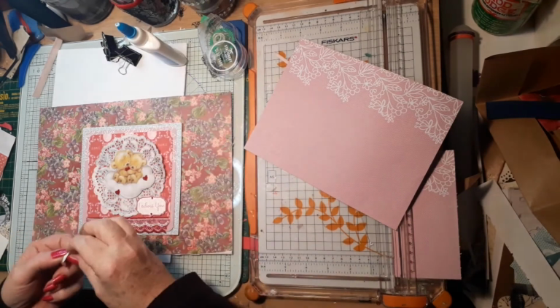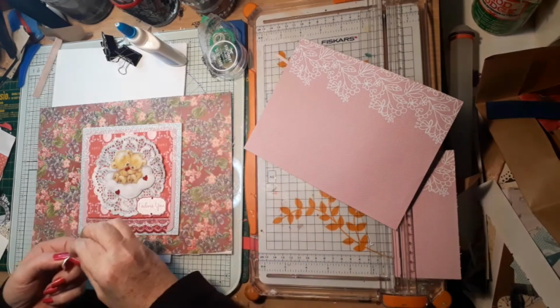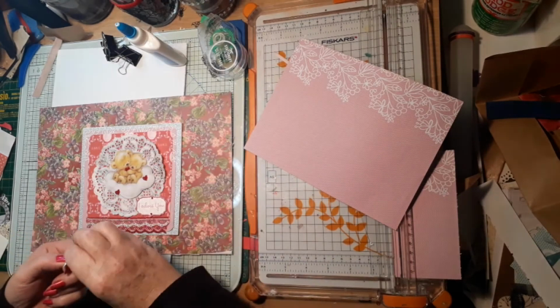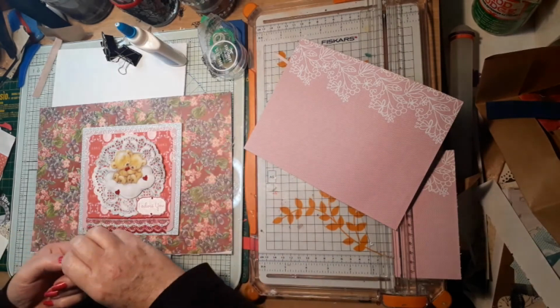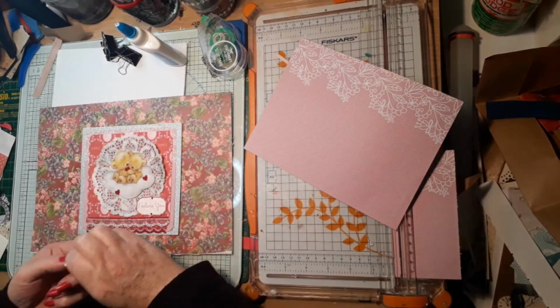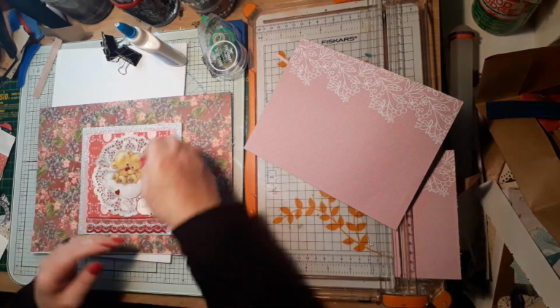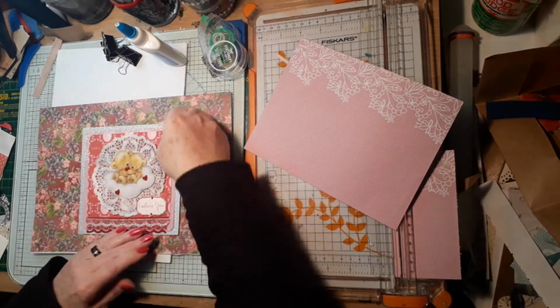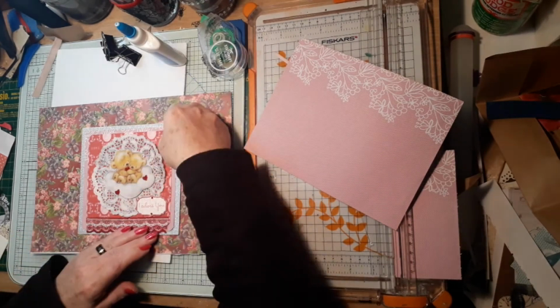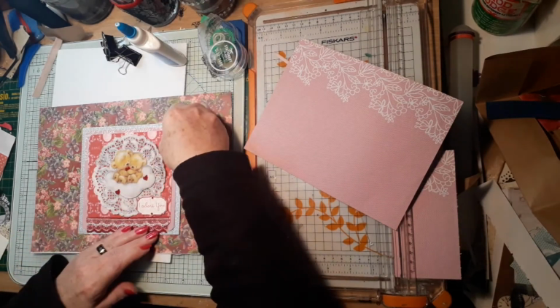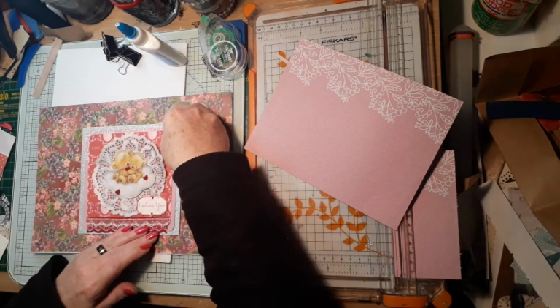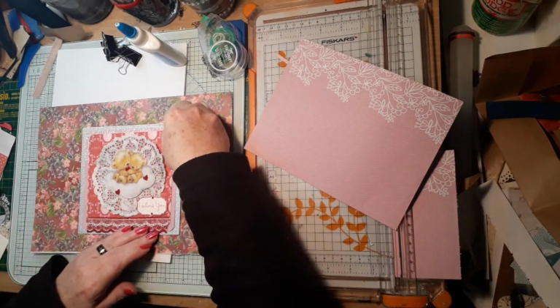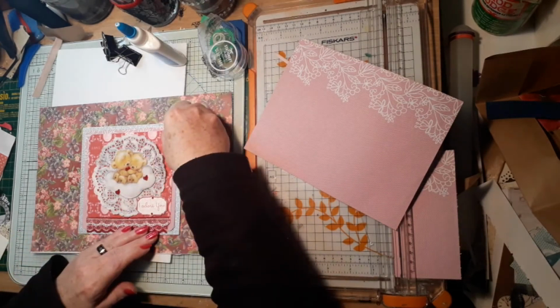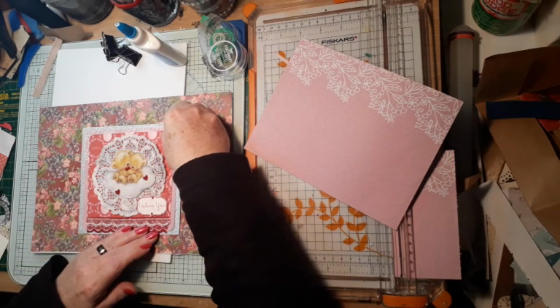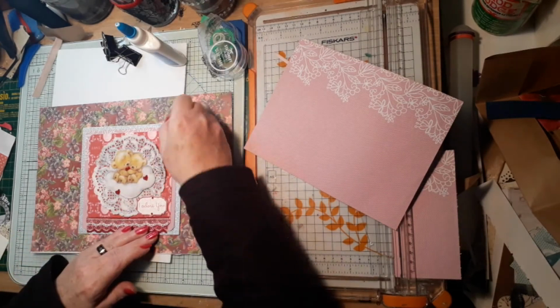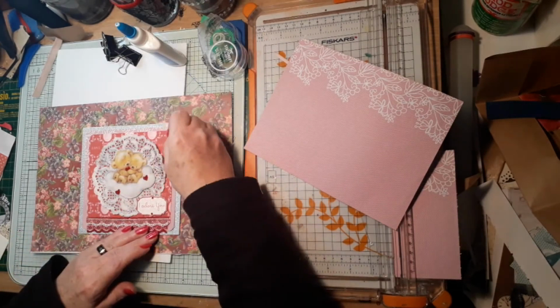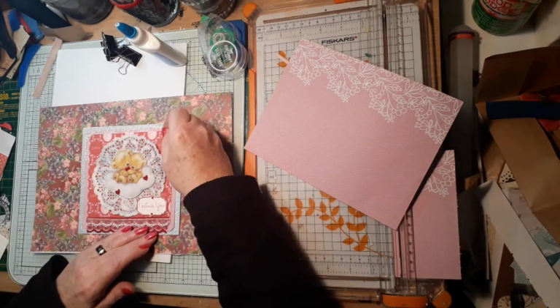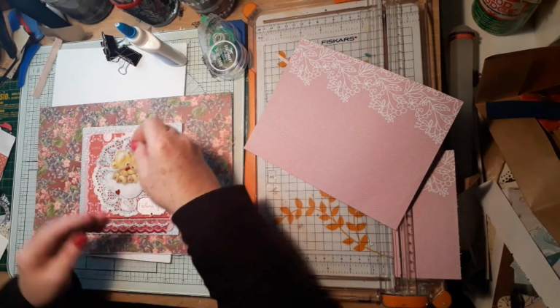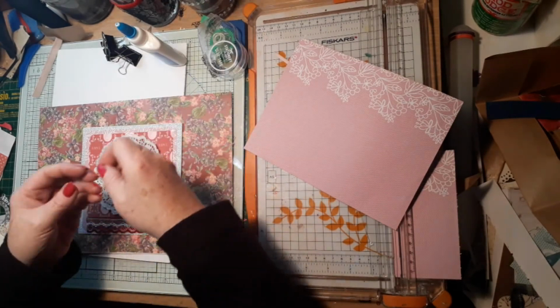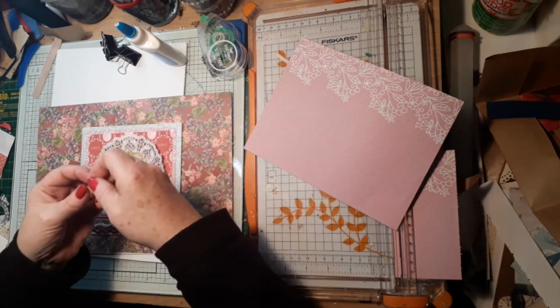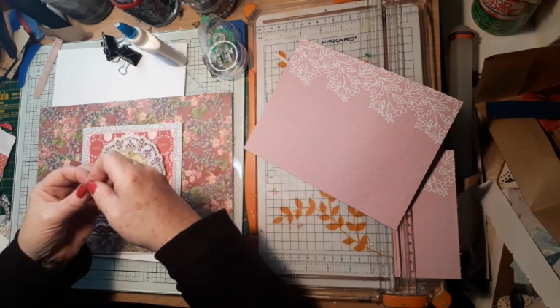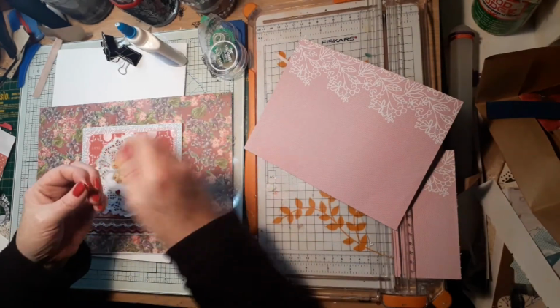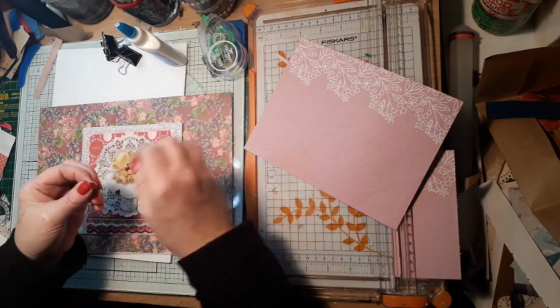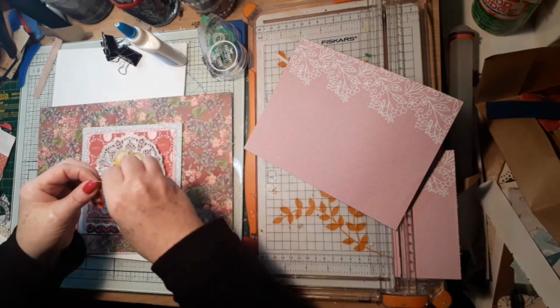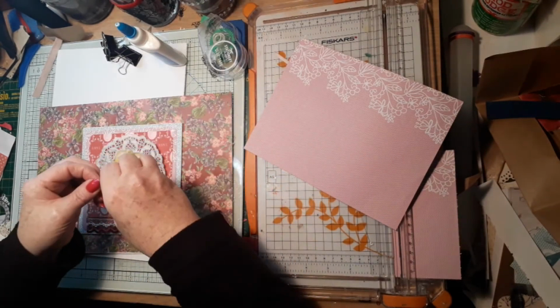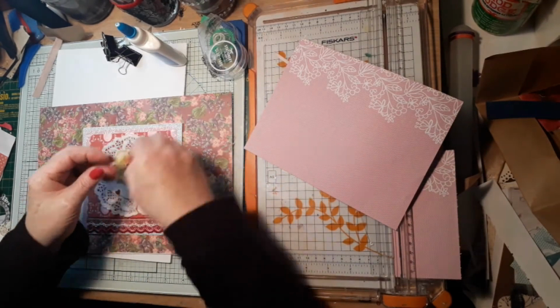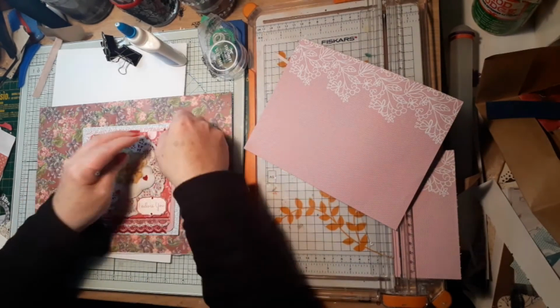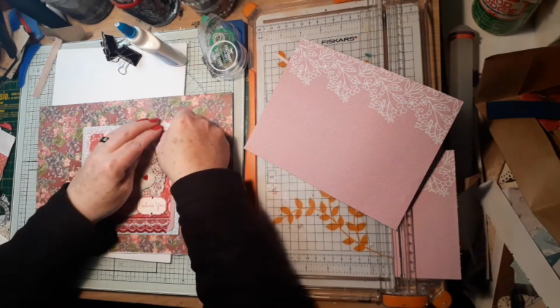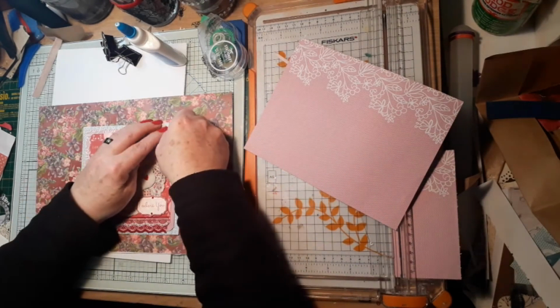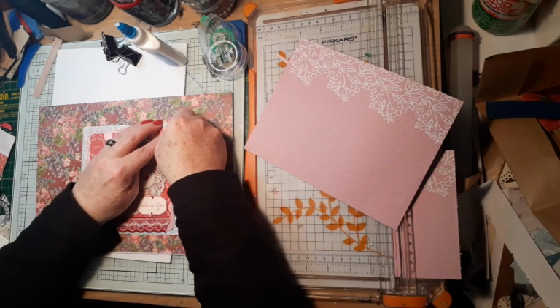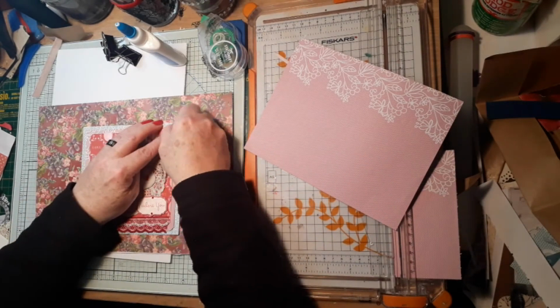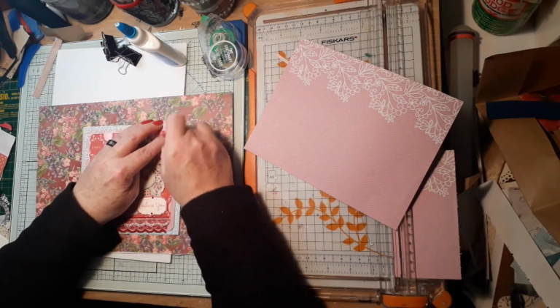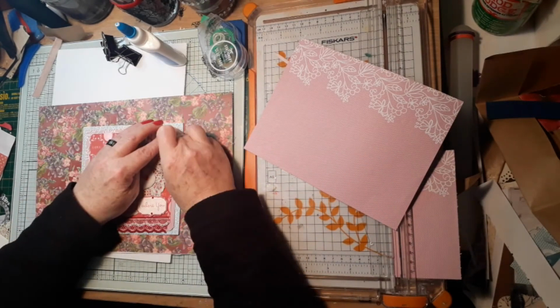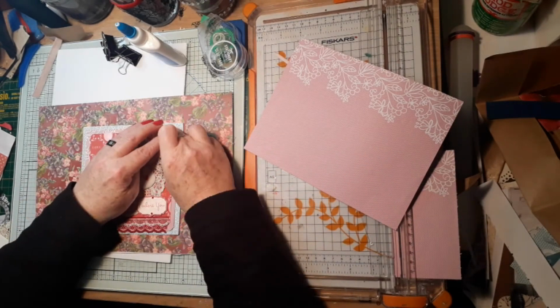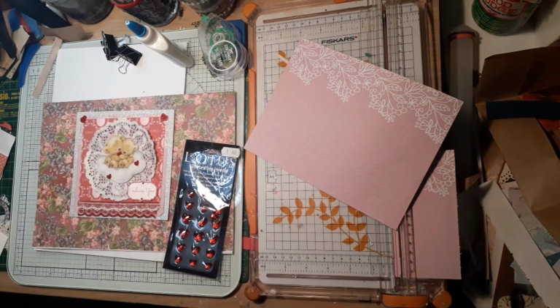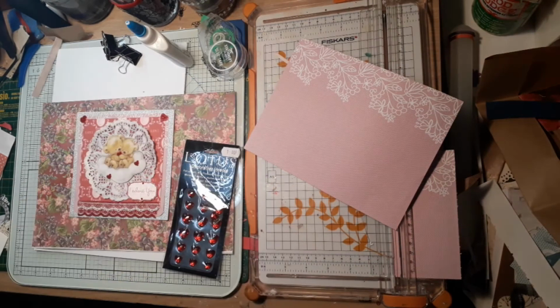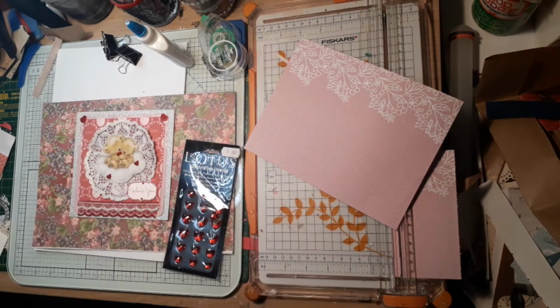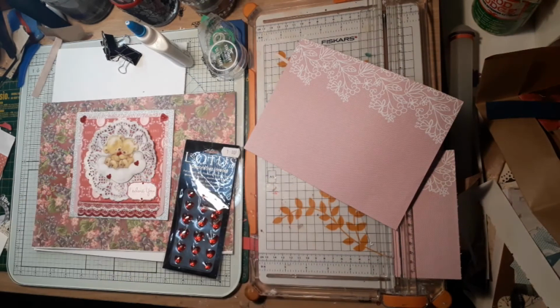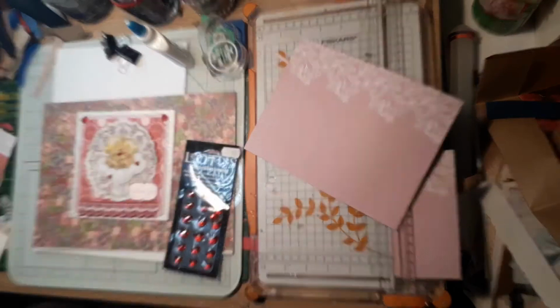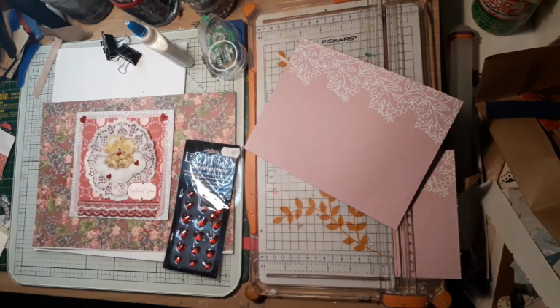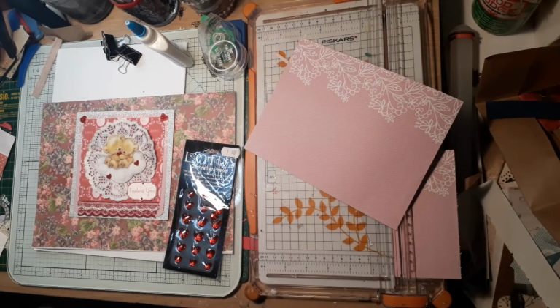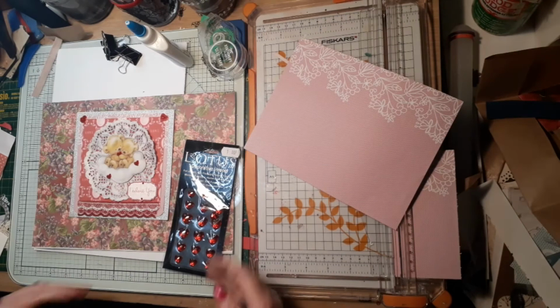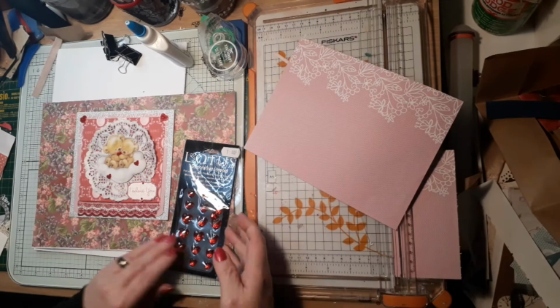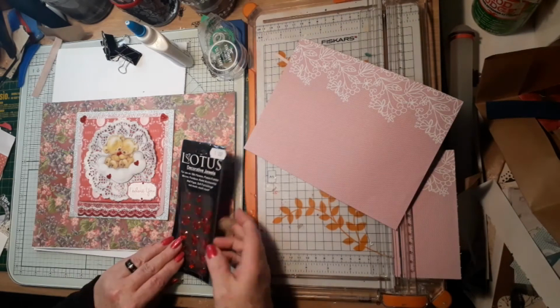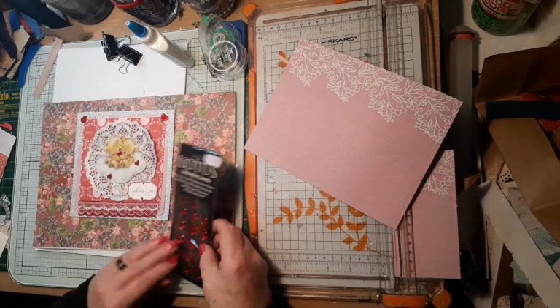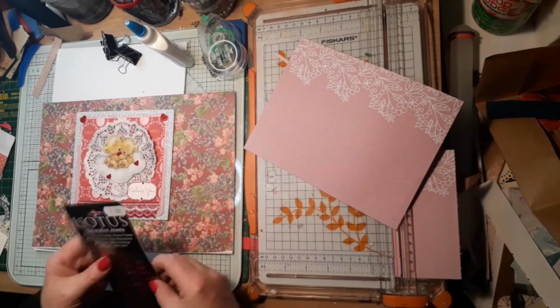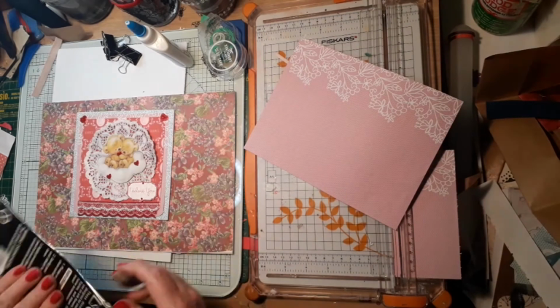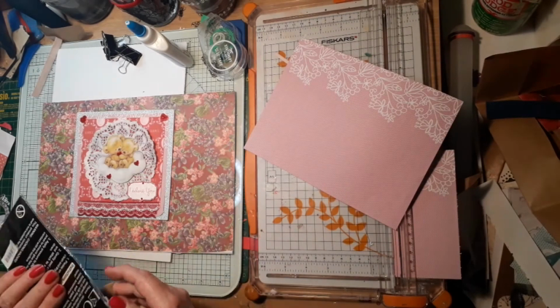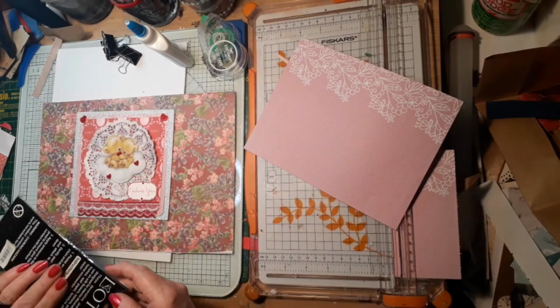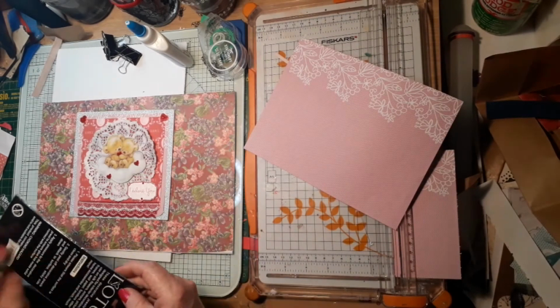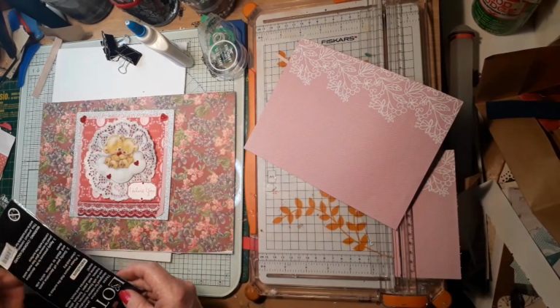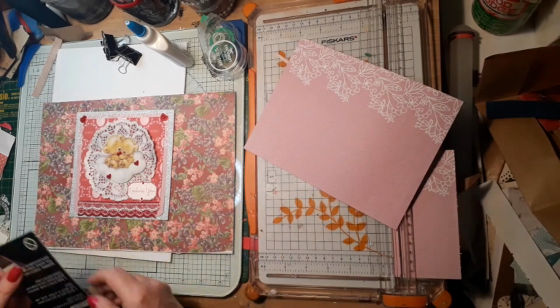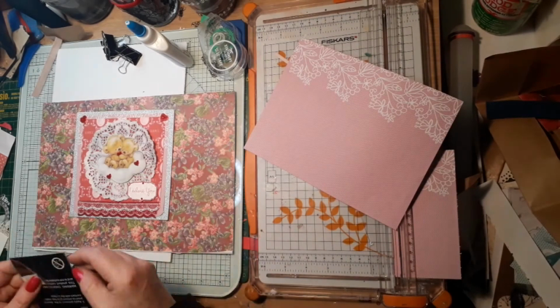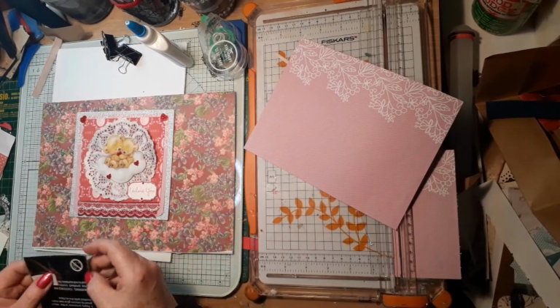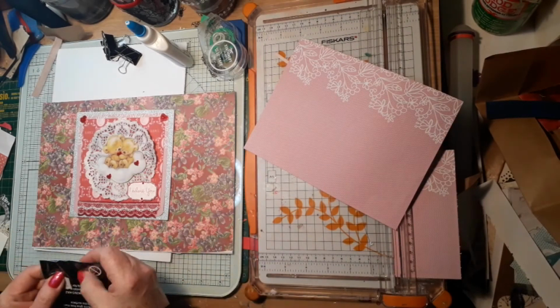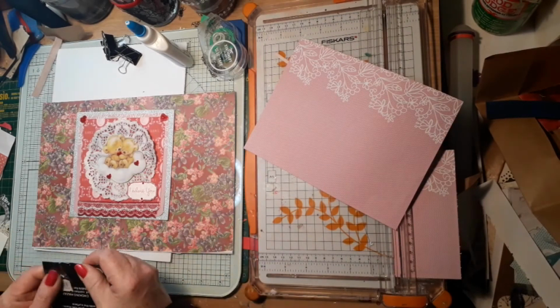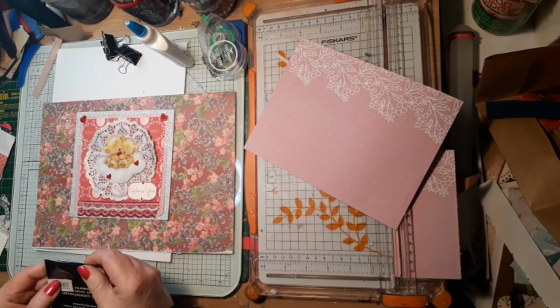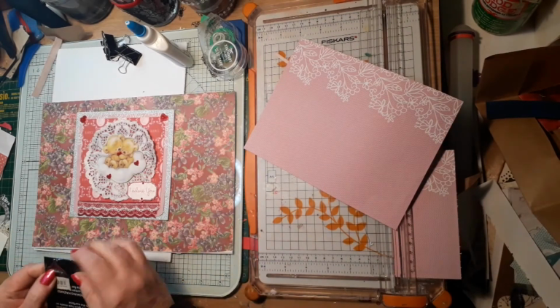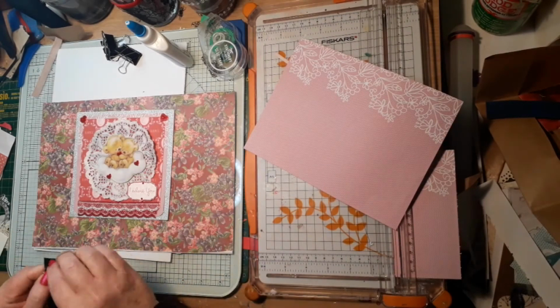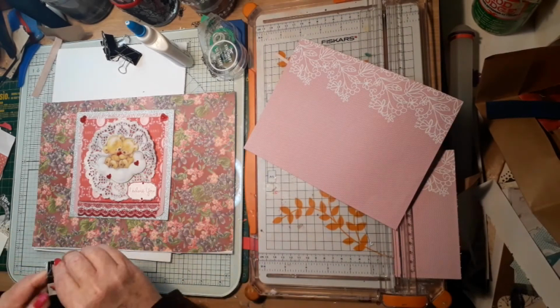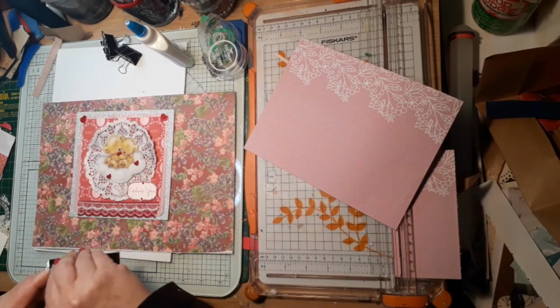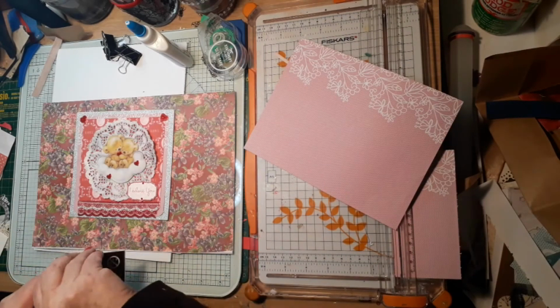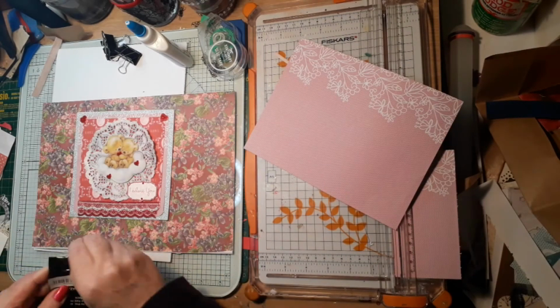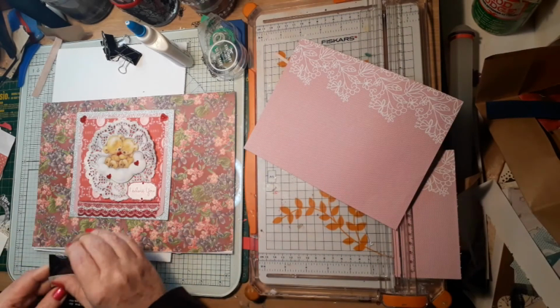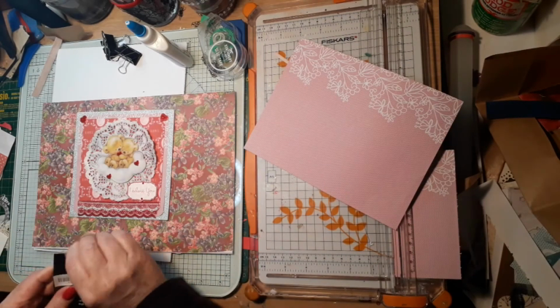Where I live there aren't many places that sell anything for card making, so I was very lucky to find some heart gems.